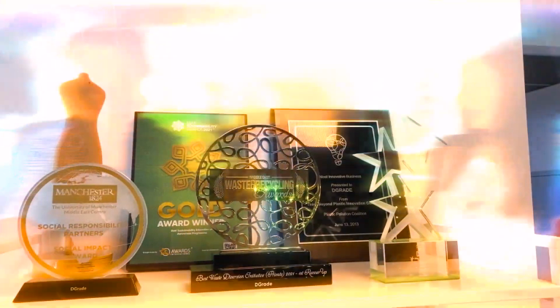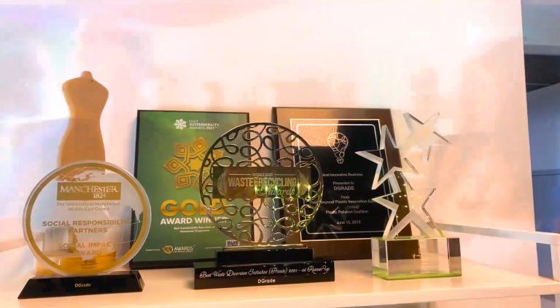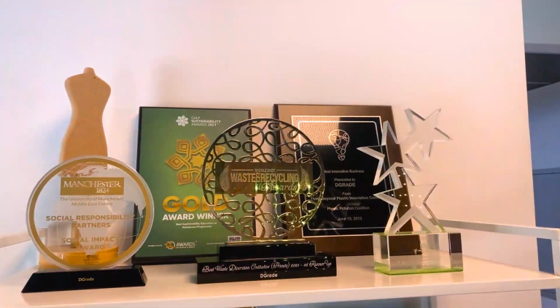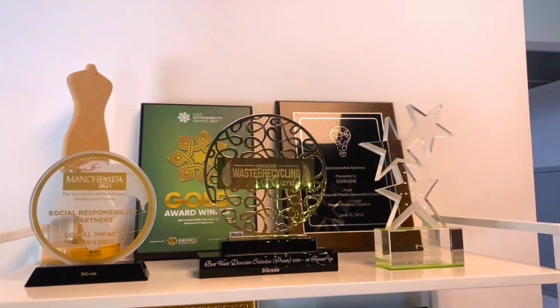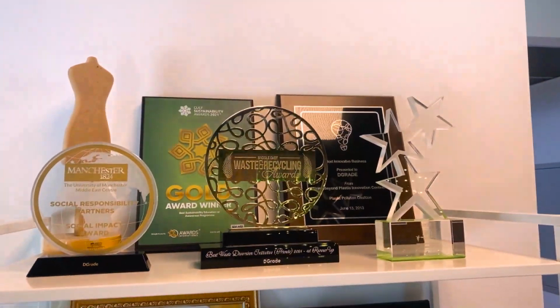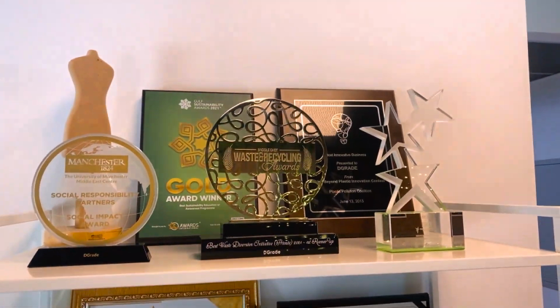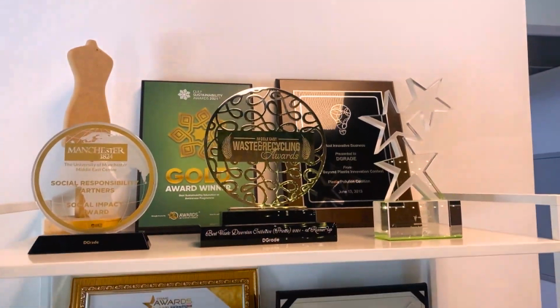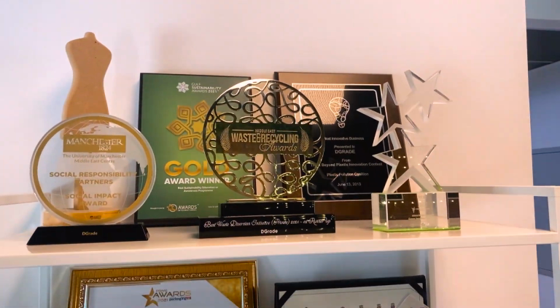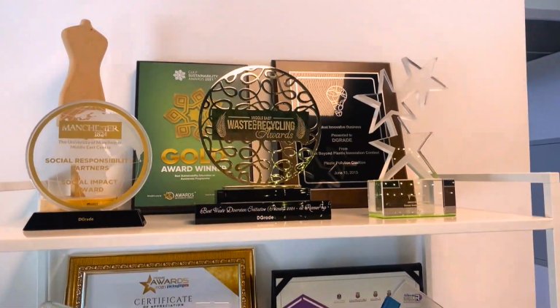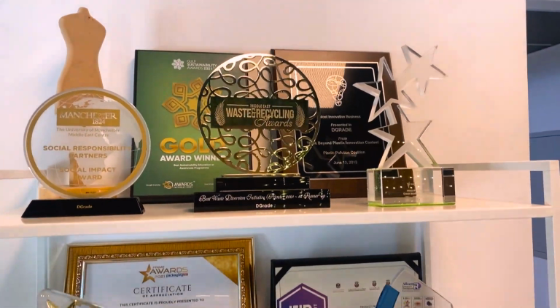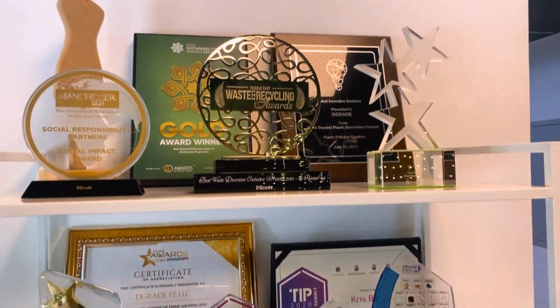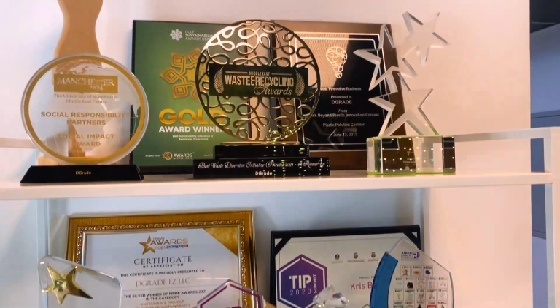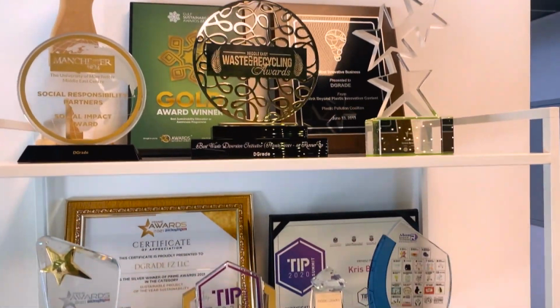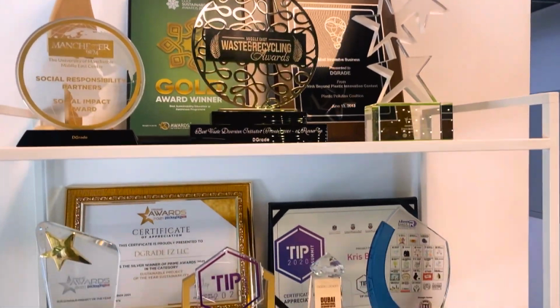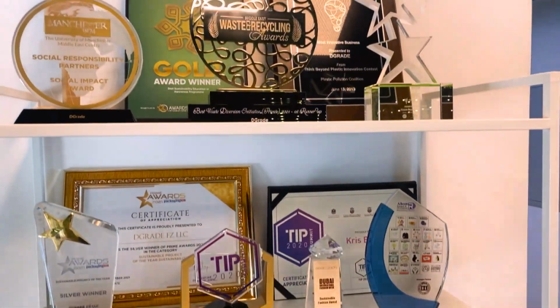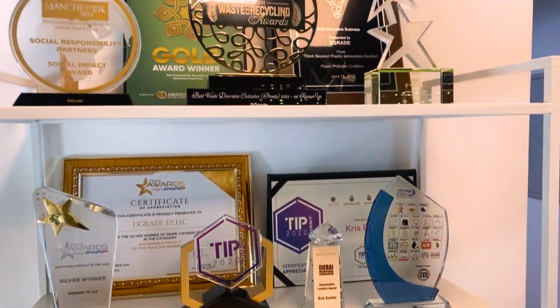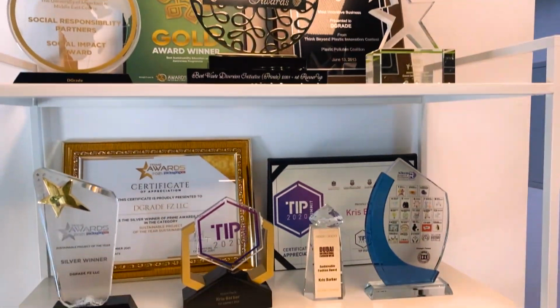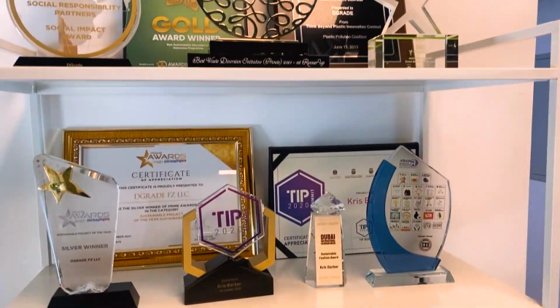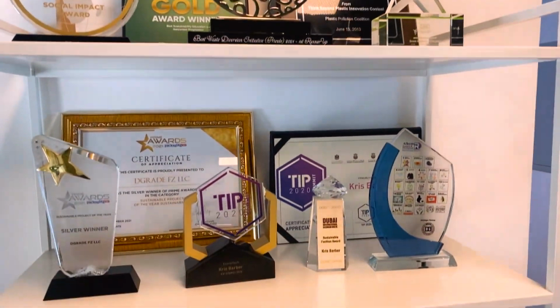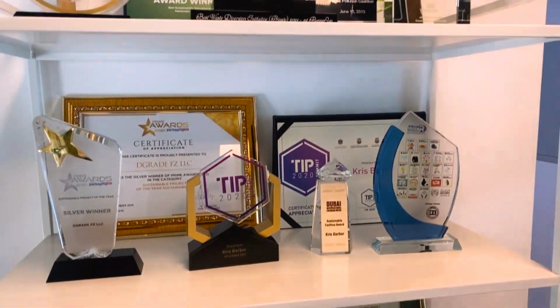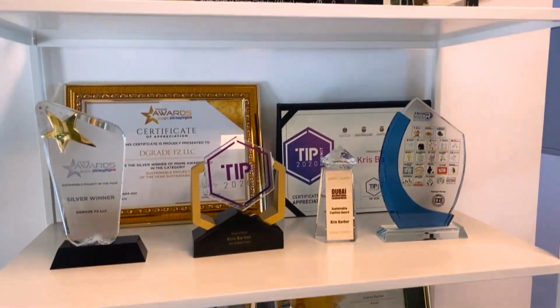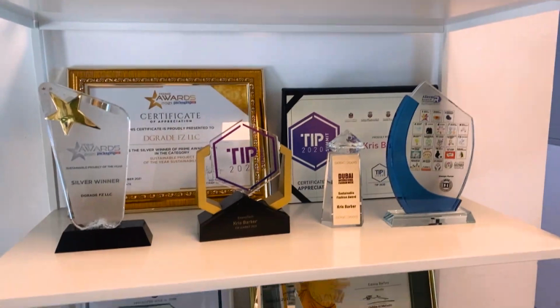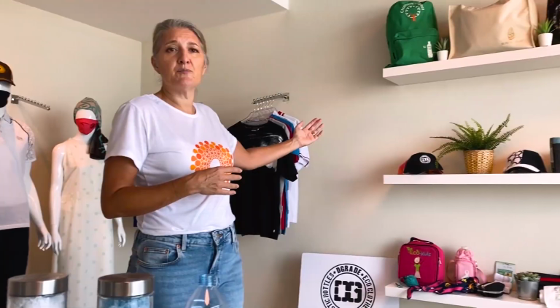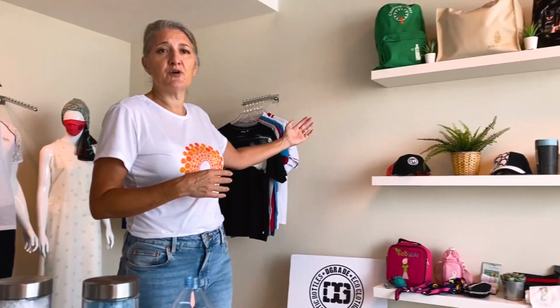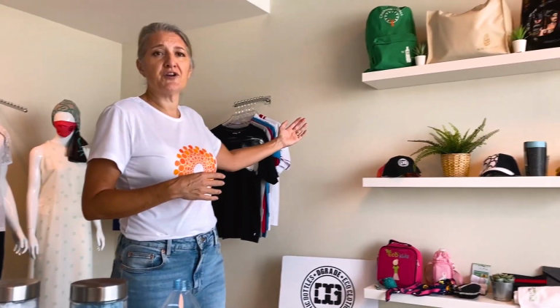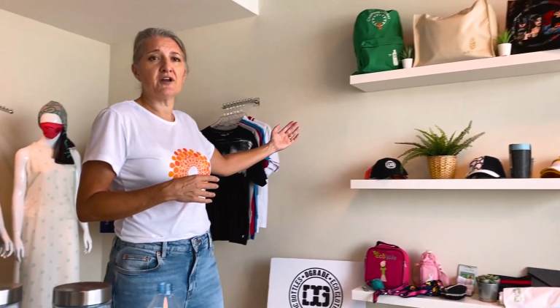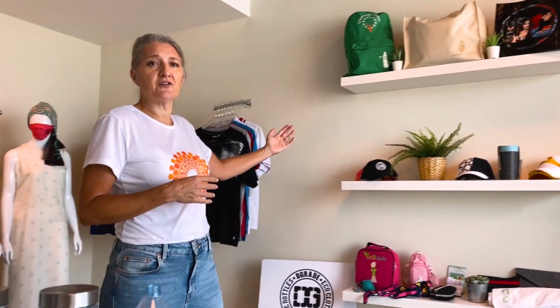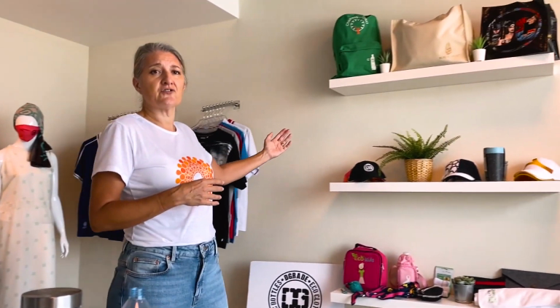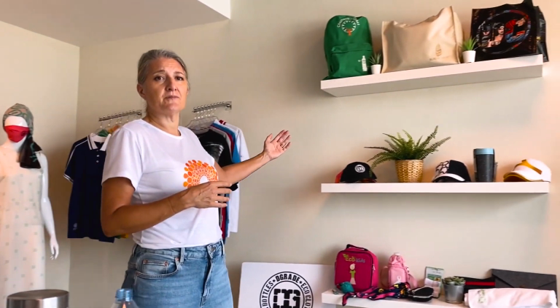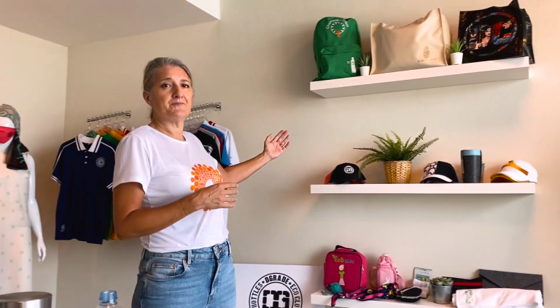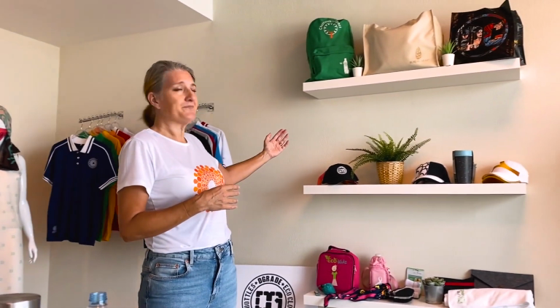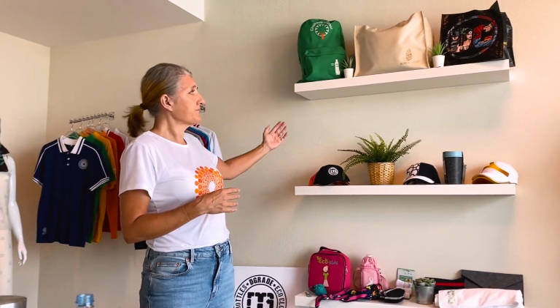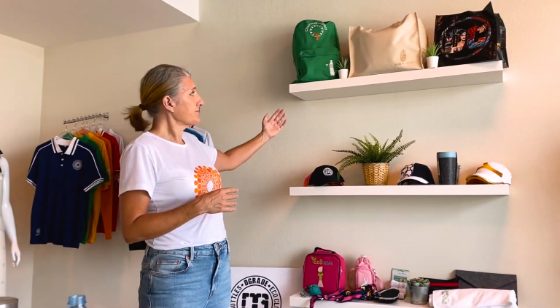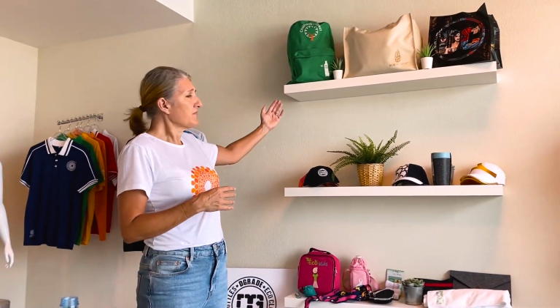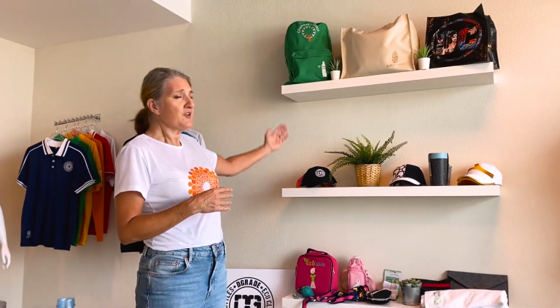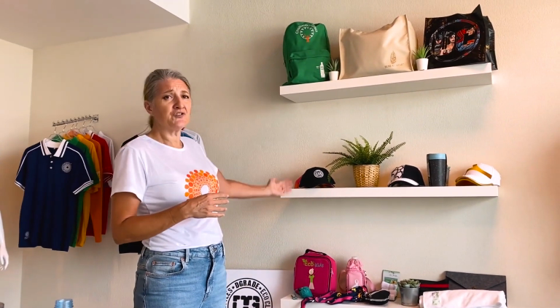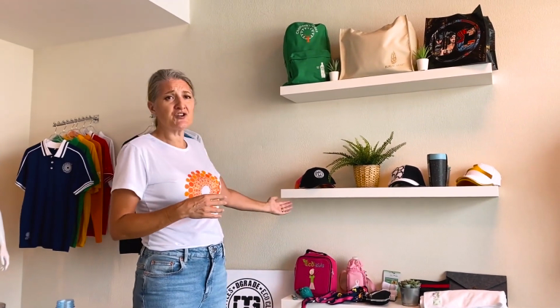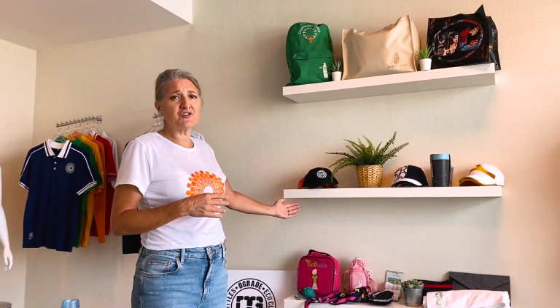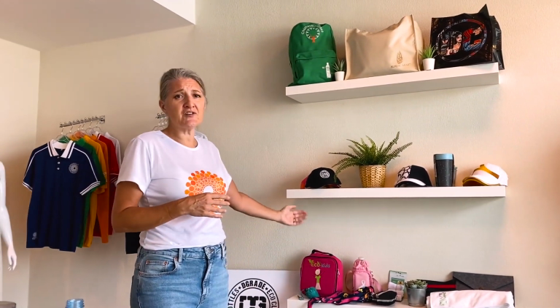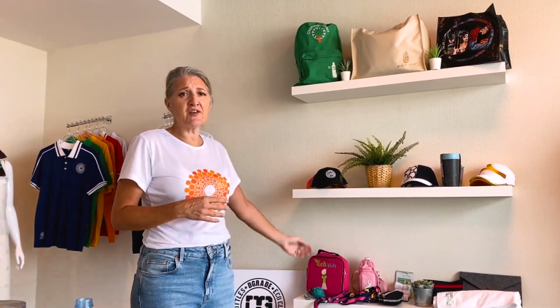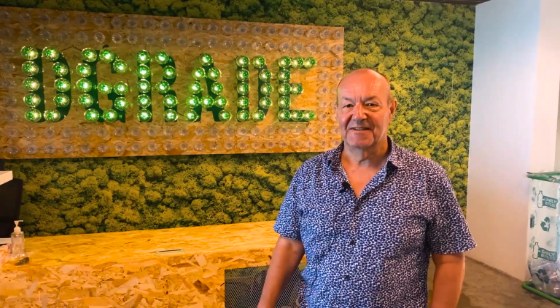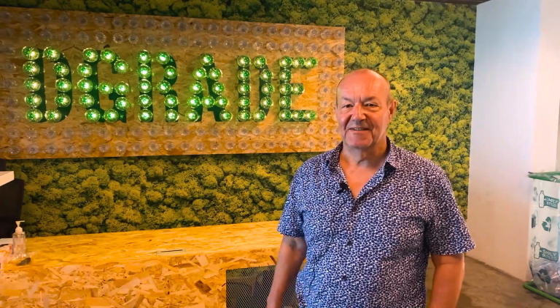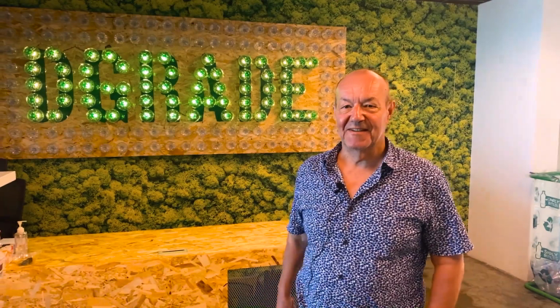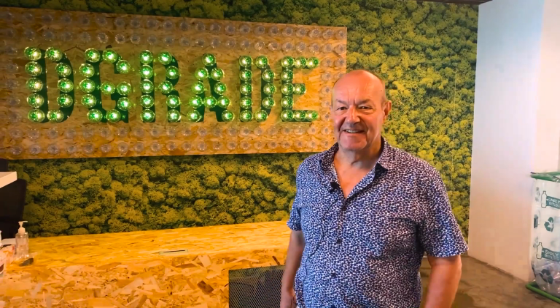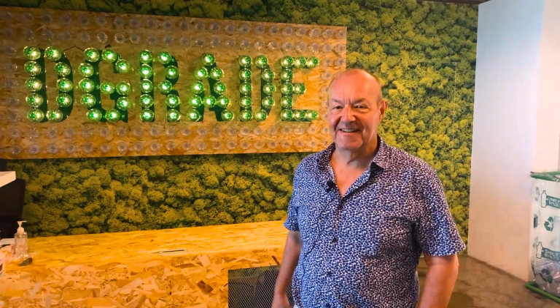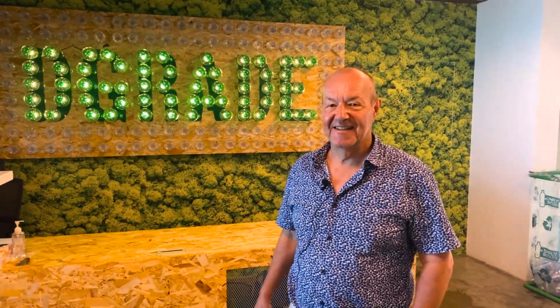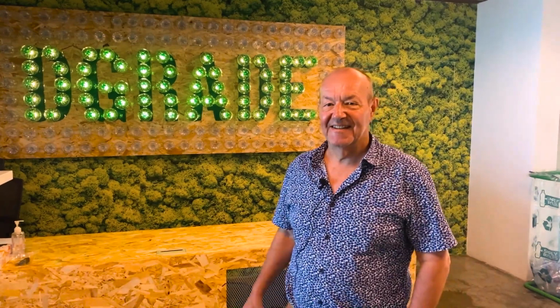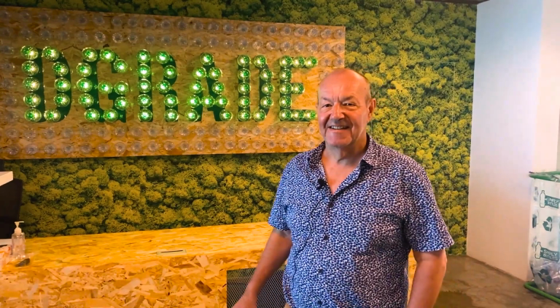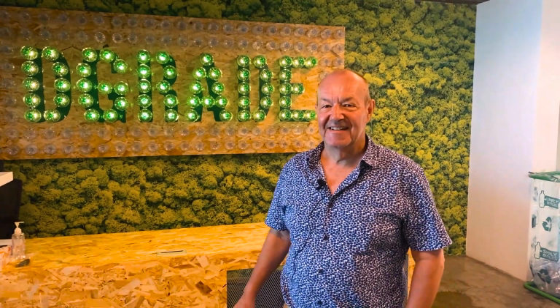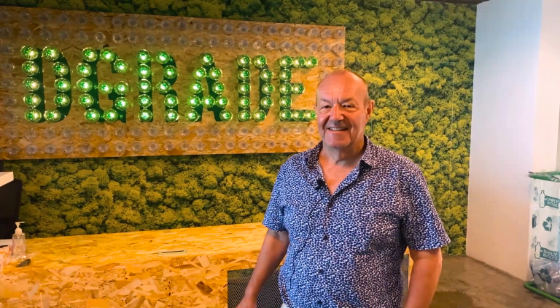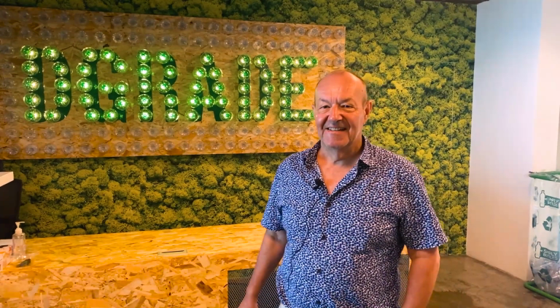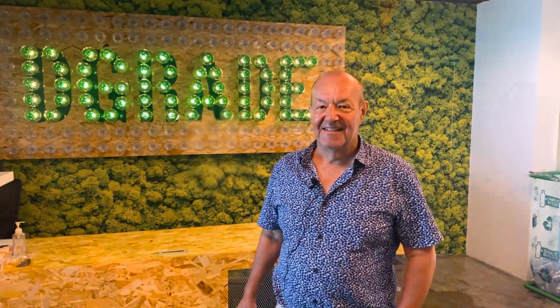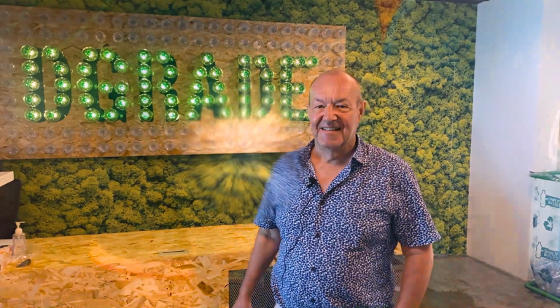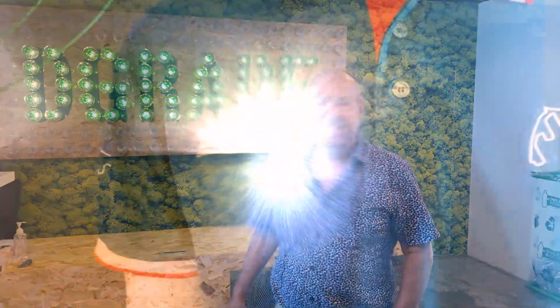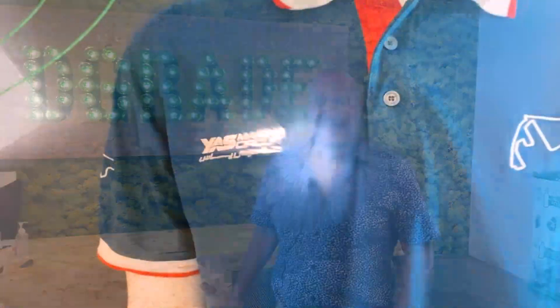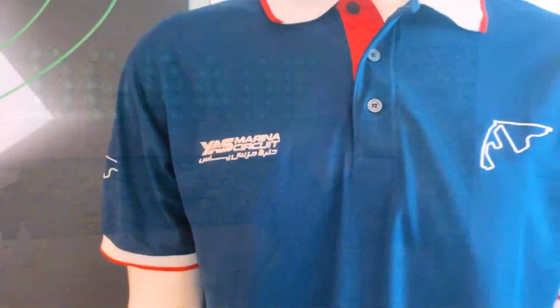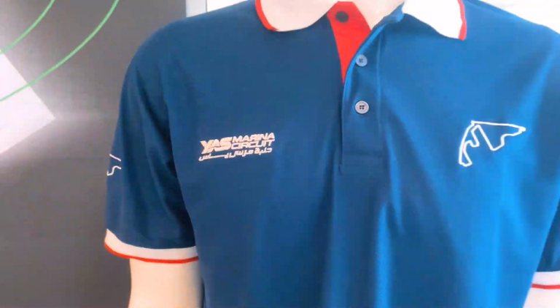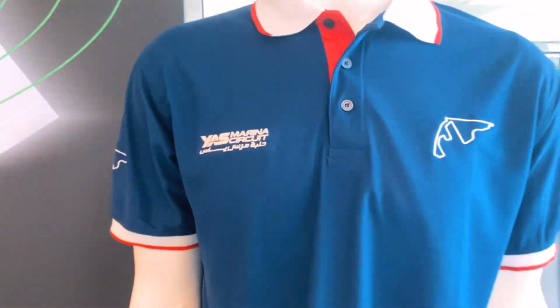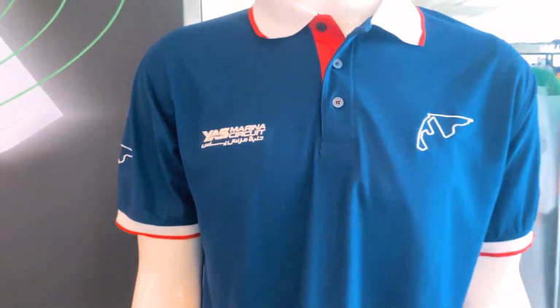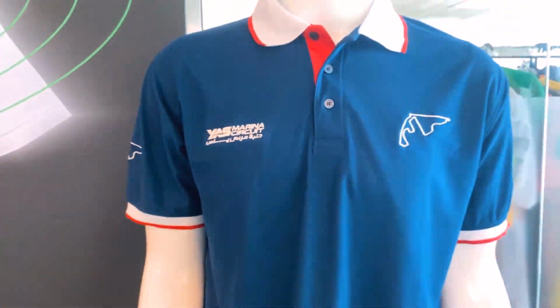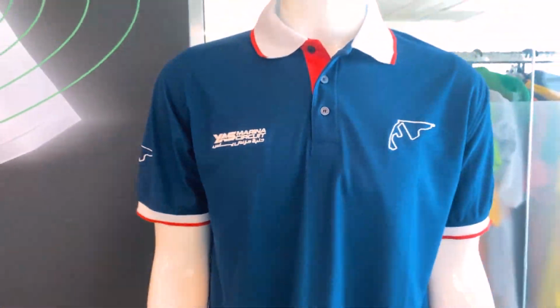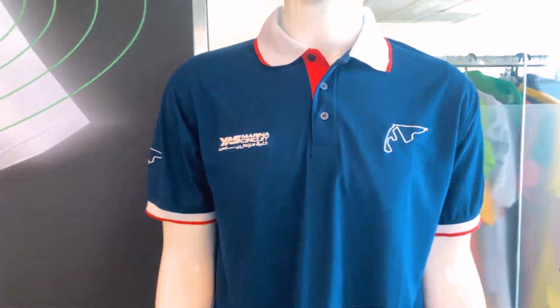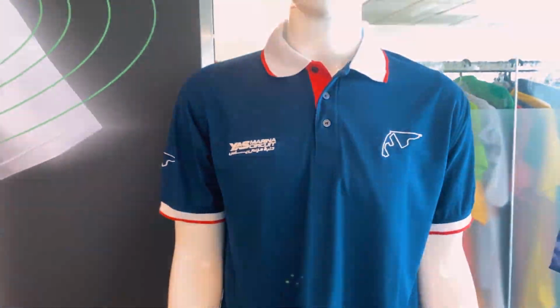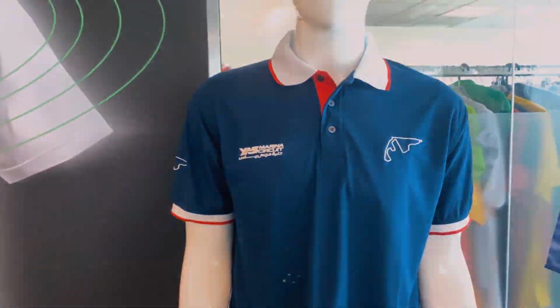That's the inside story of D-Grade for today. Thank you for watching. See you next time. Bye.